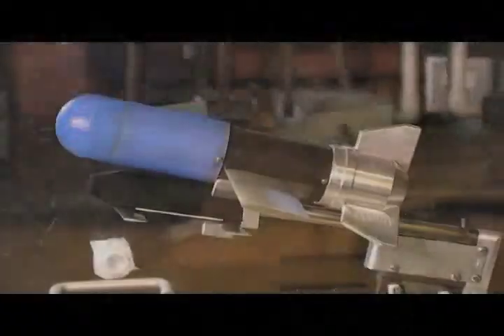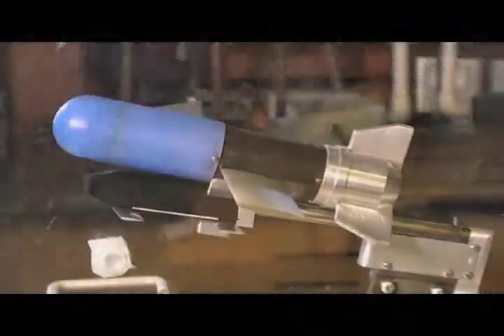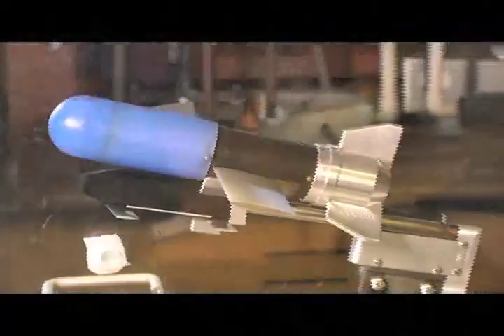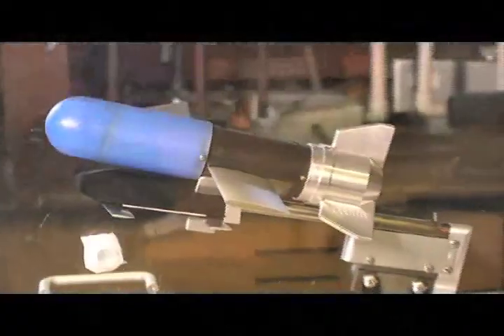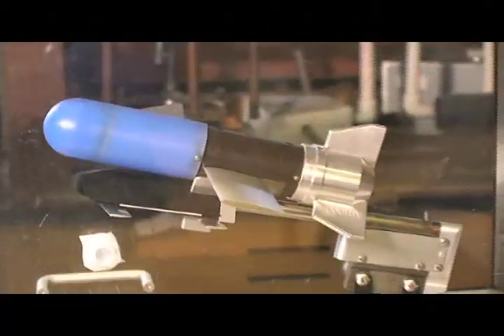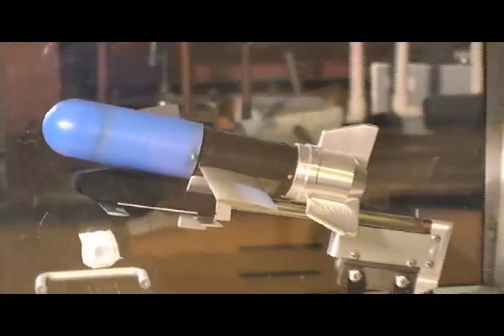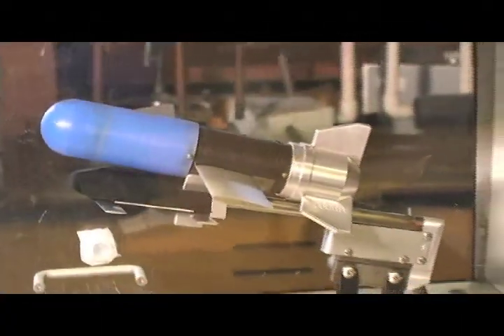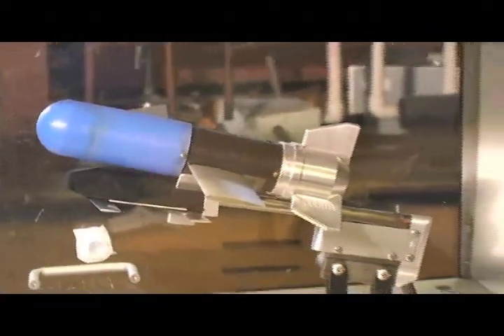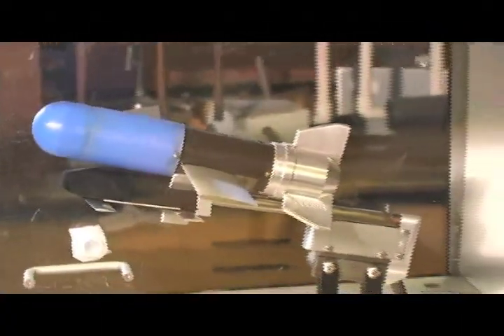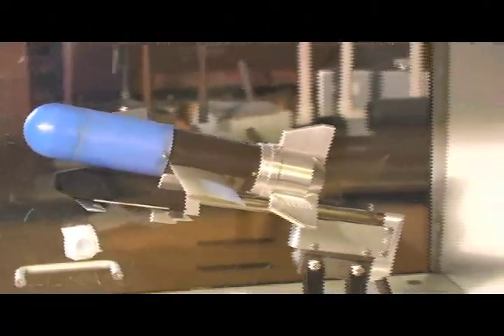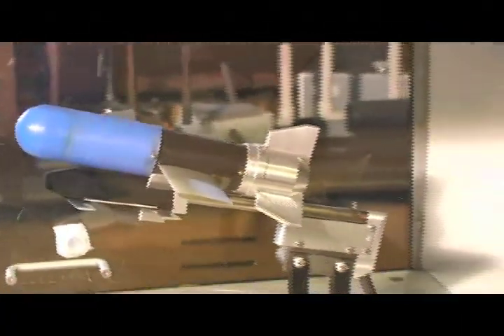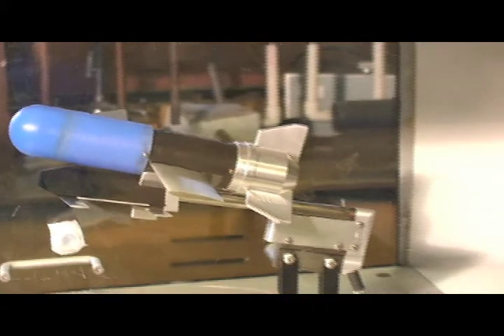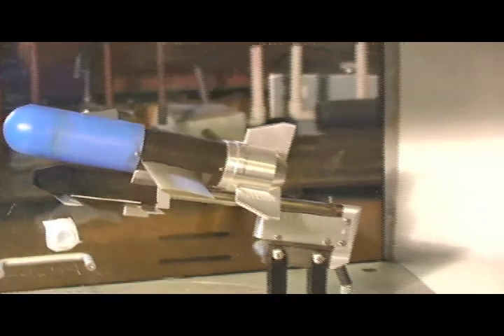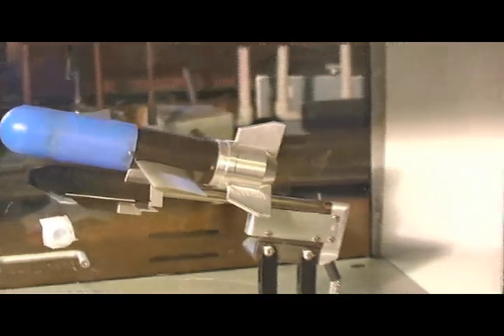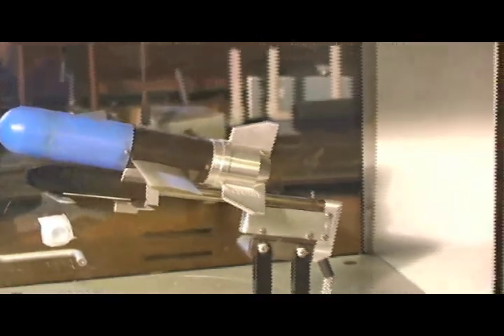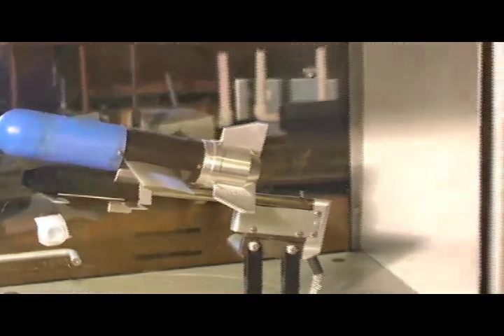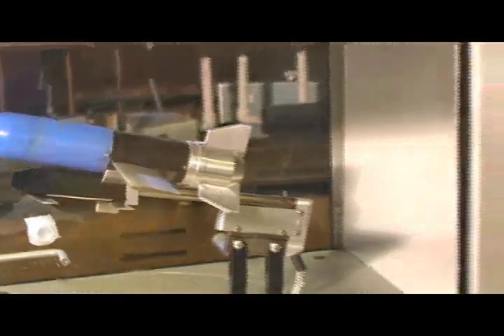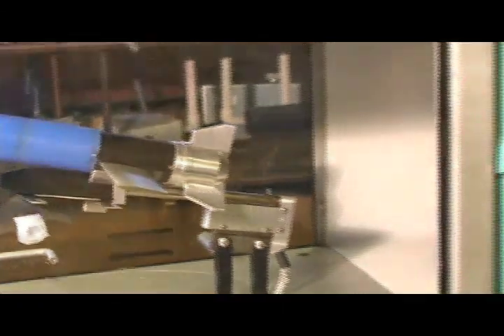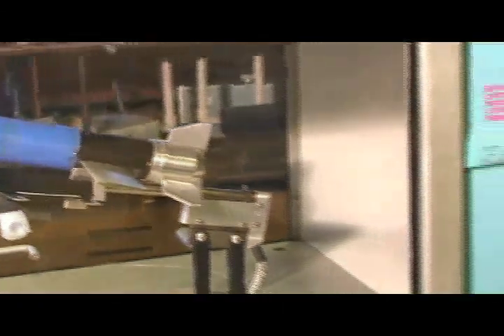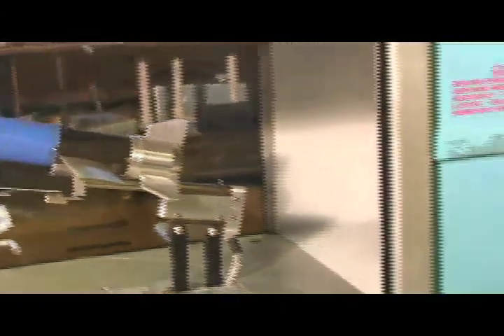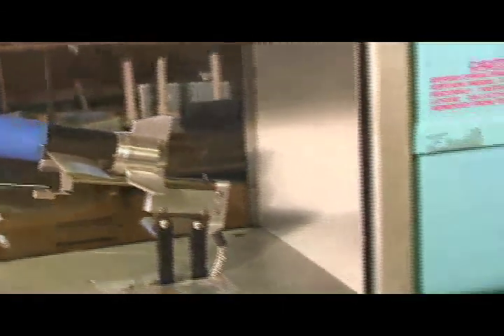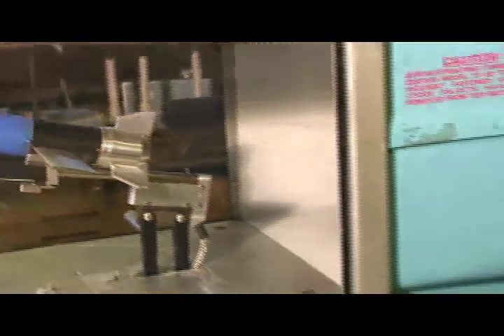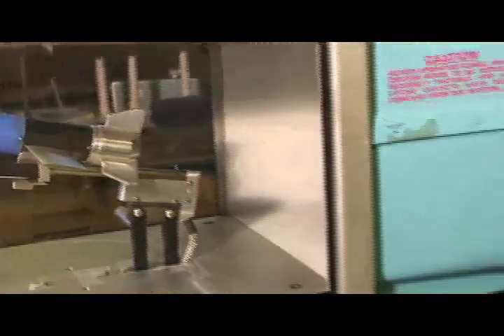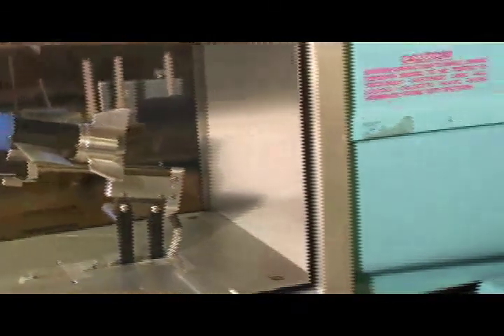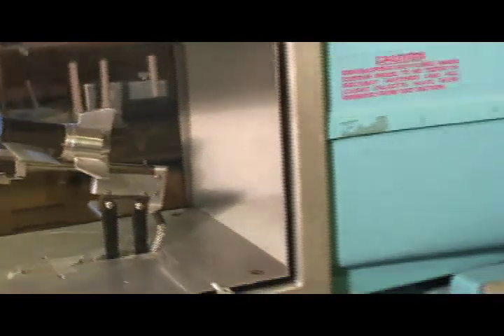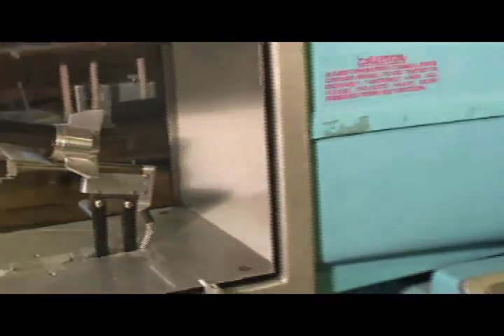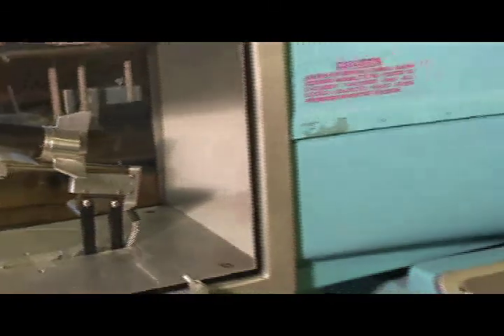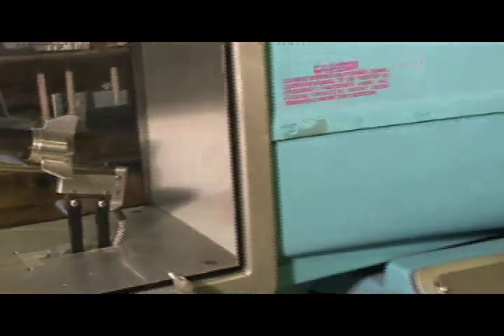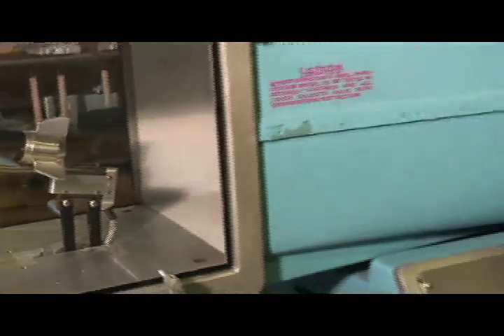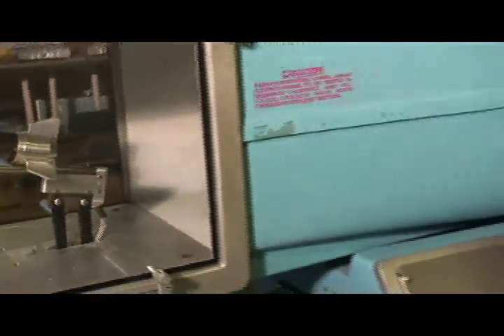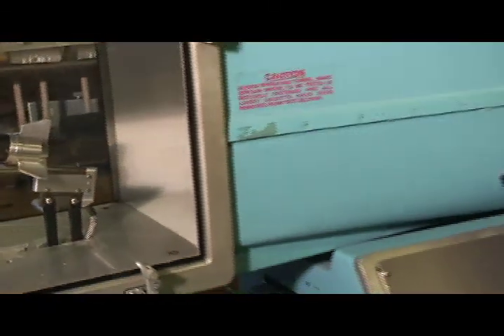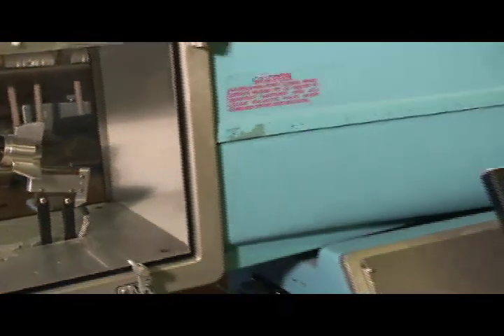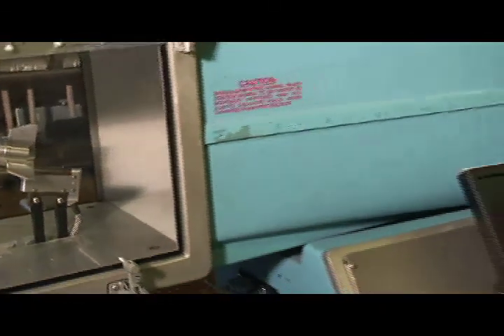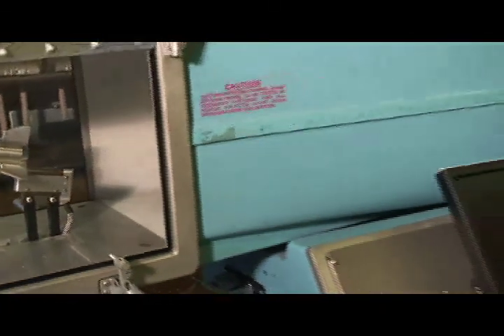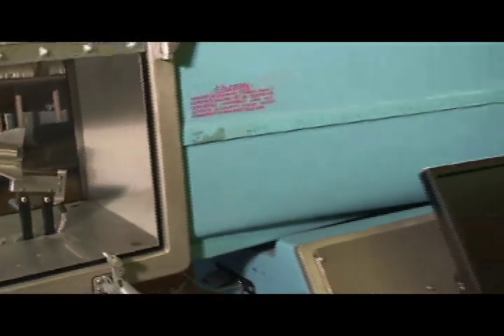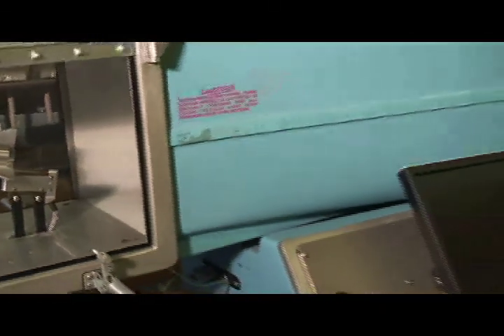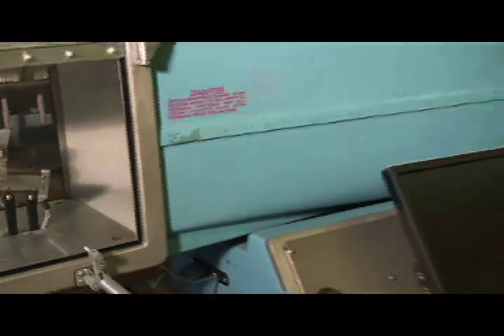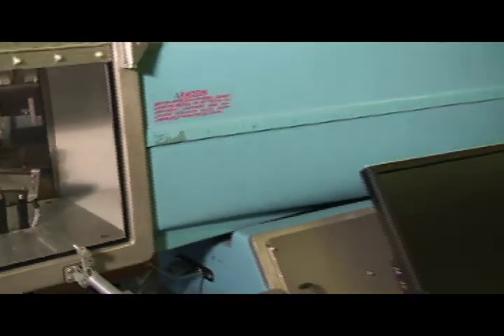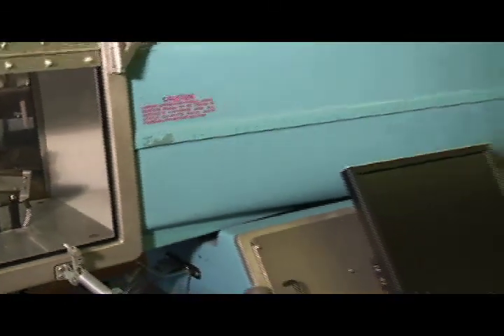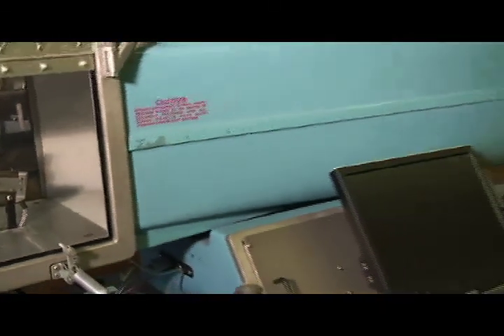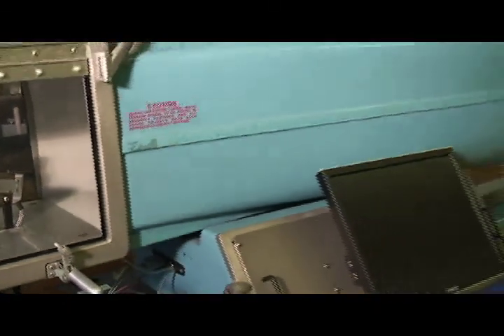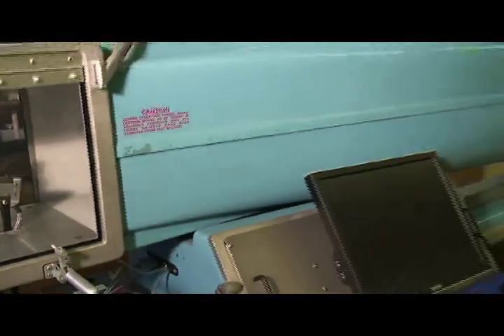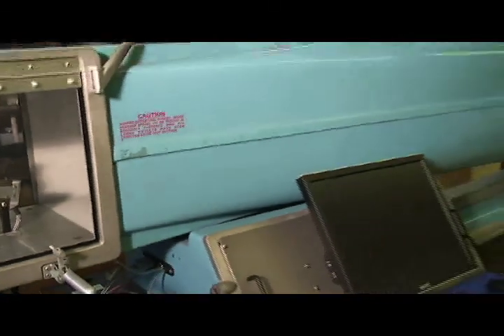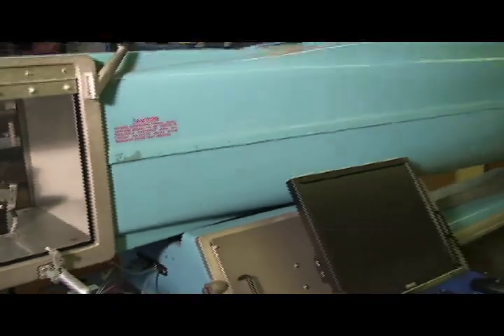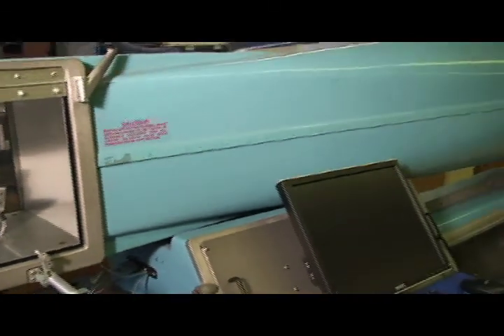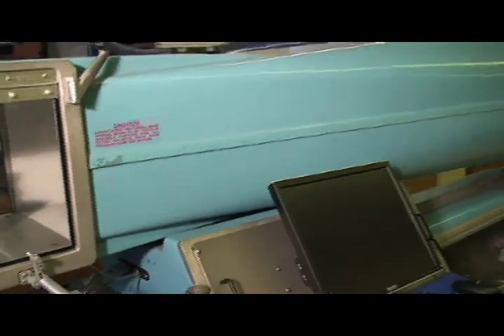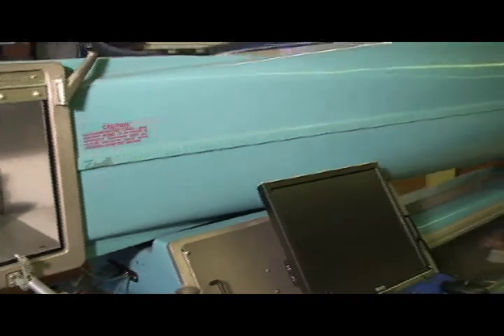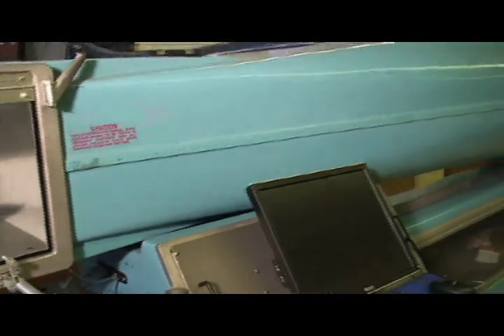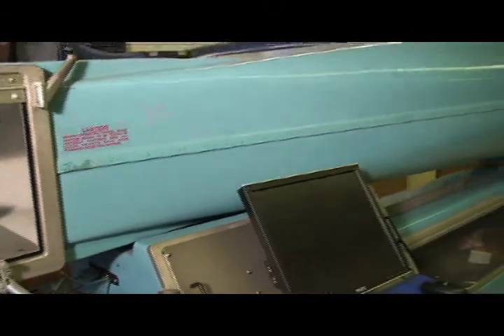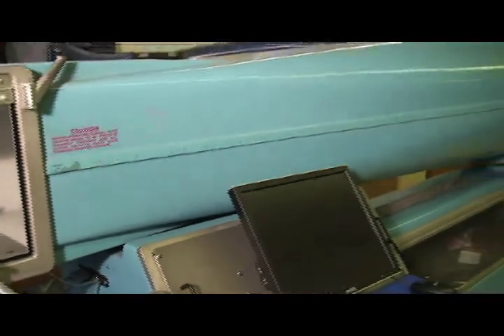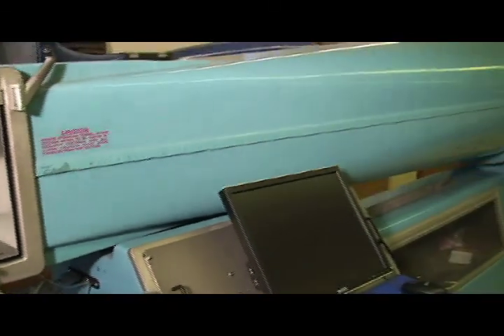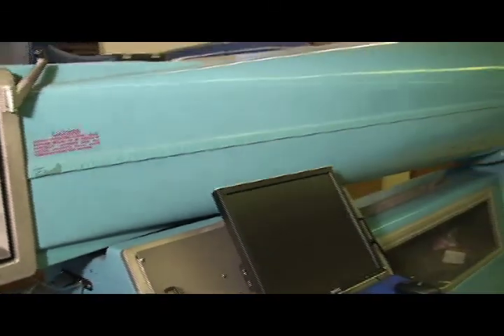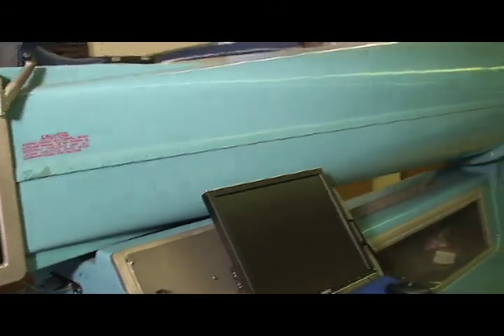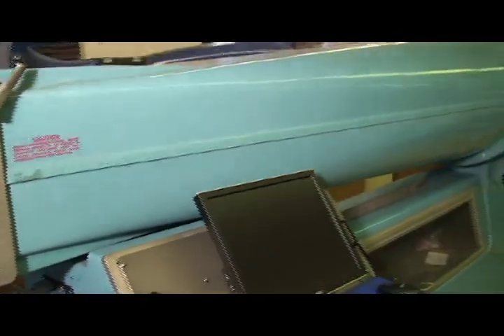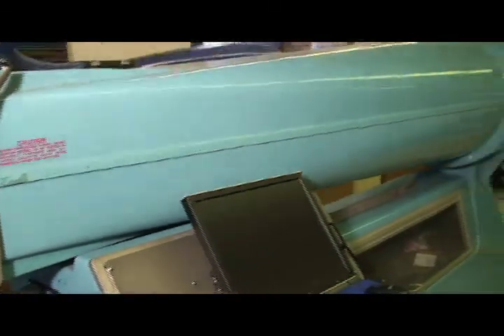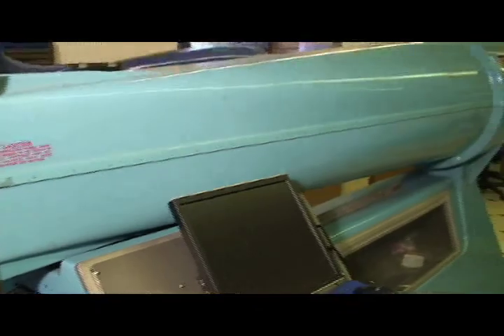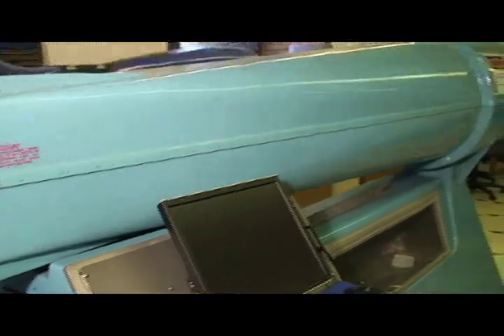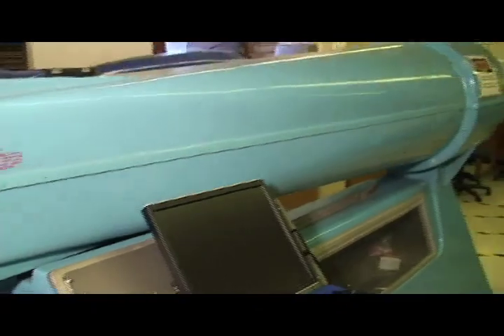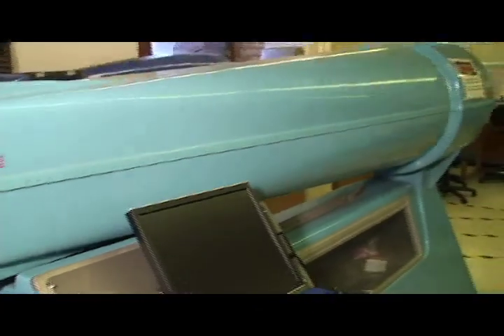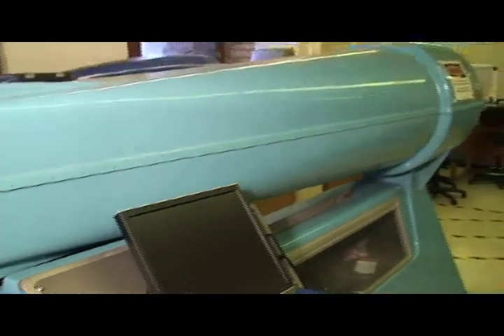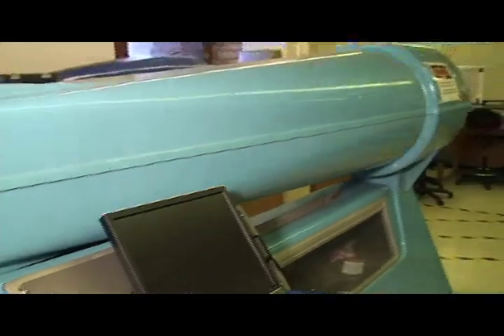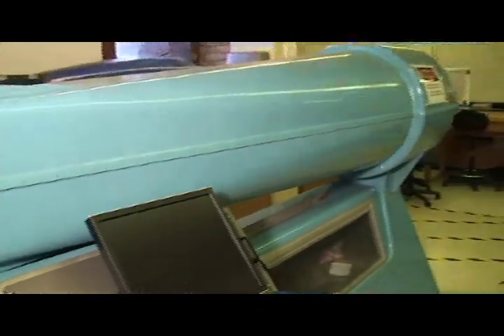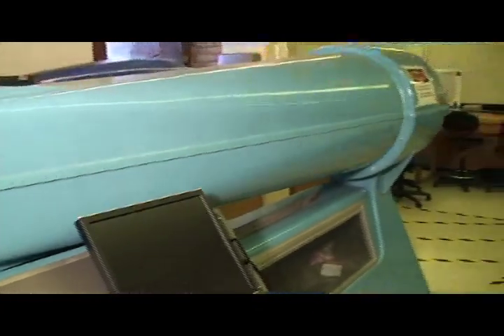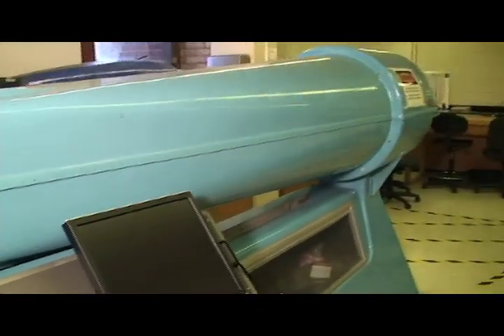In our fluid mechanics lab, students use computer-aided design tools to layout and create objects, such as an aerial wing, which is later tested inside of our in-house wind tunnel.